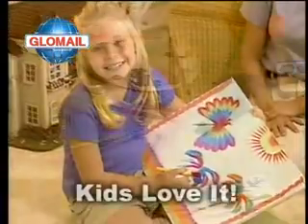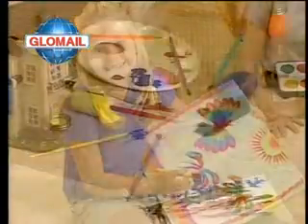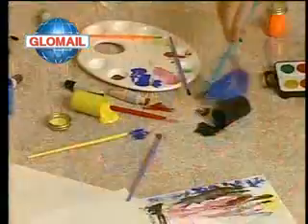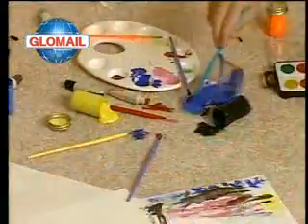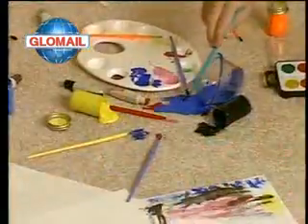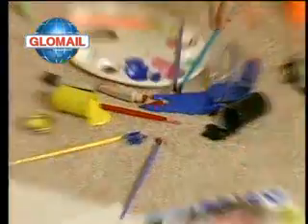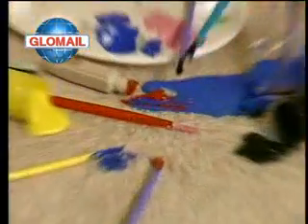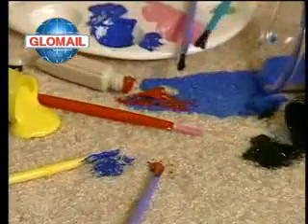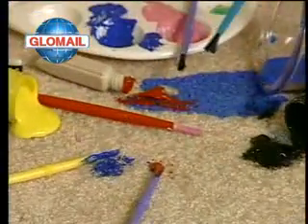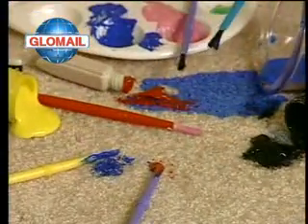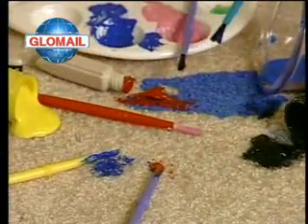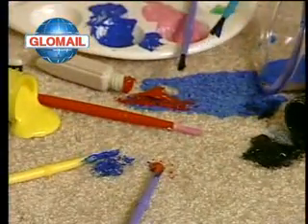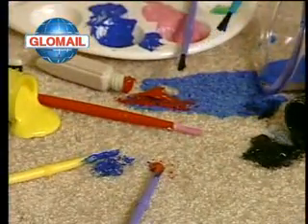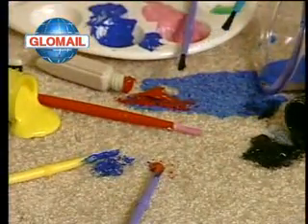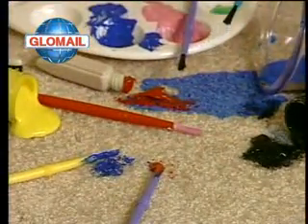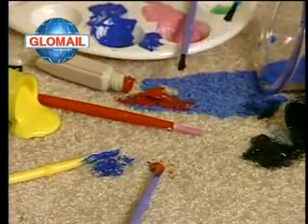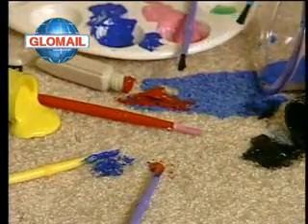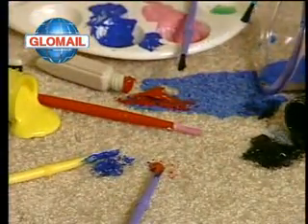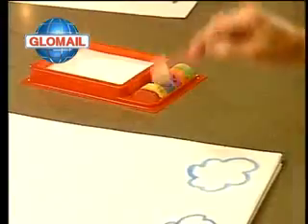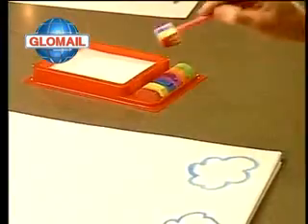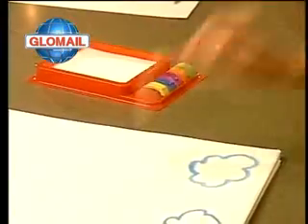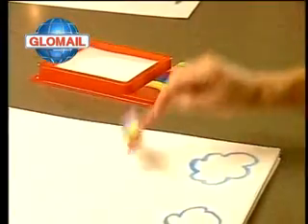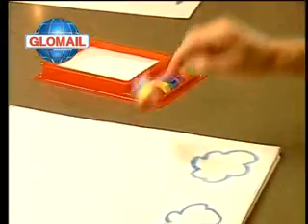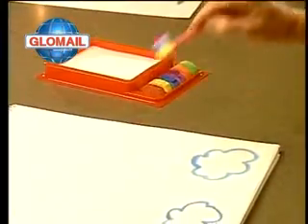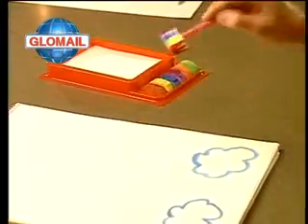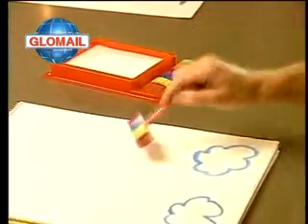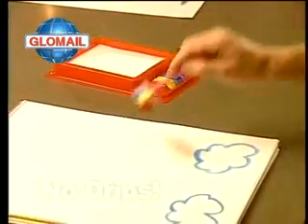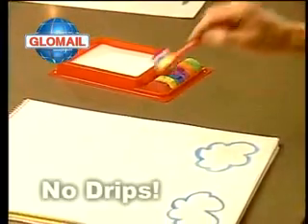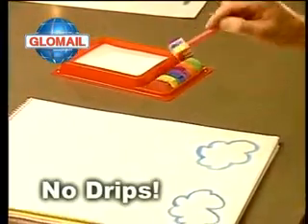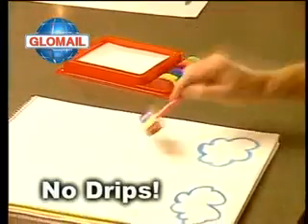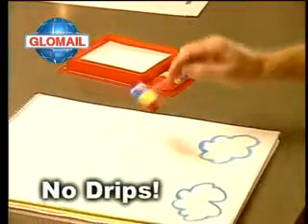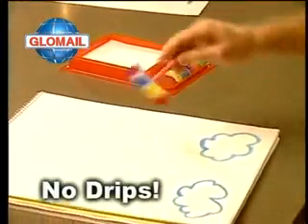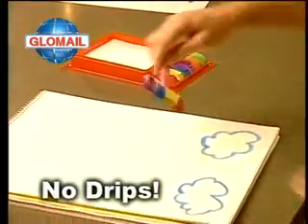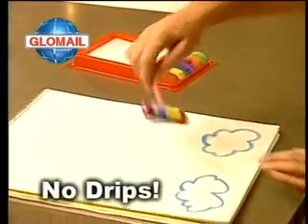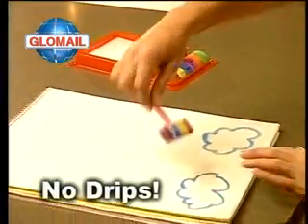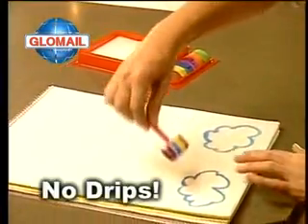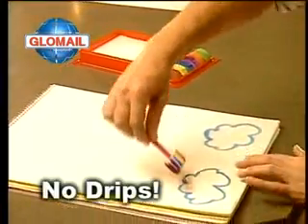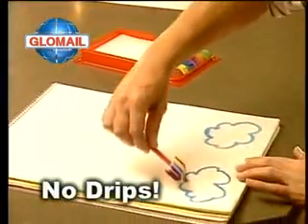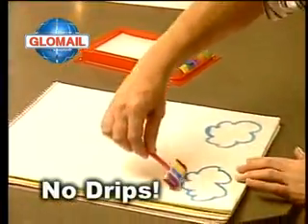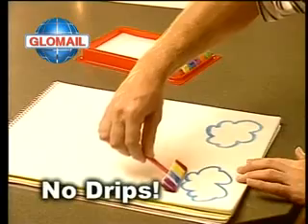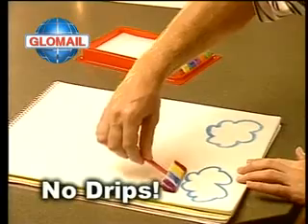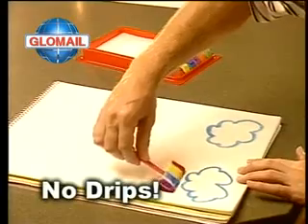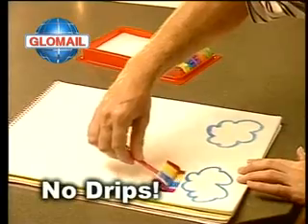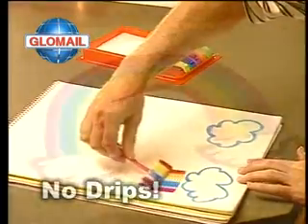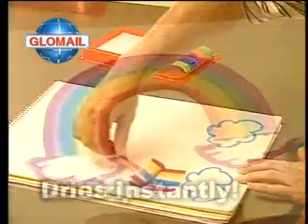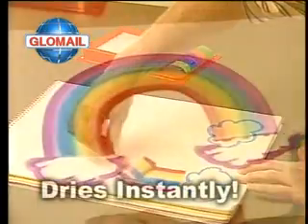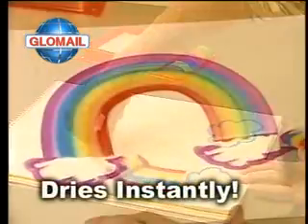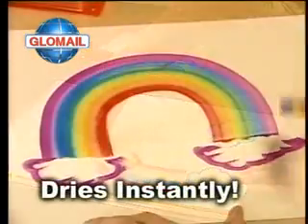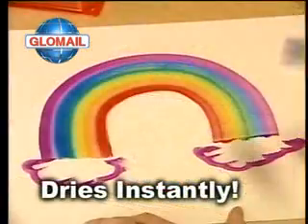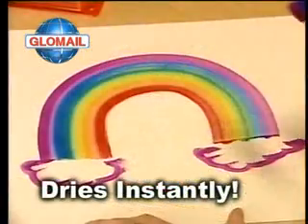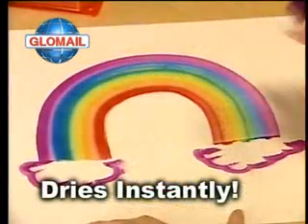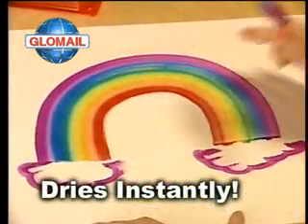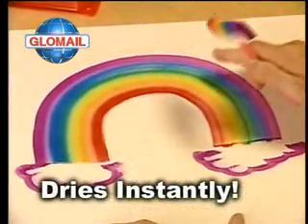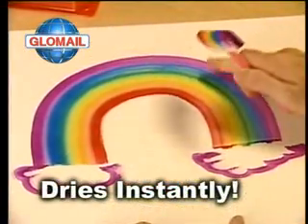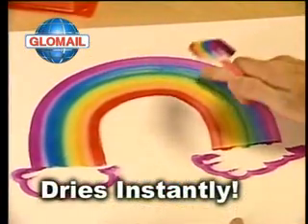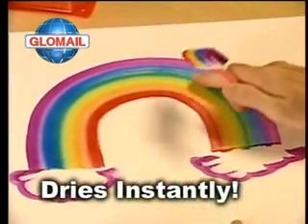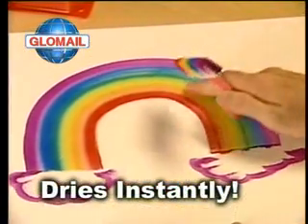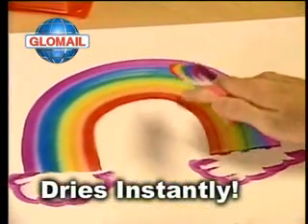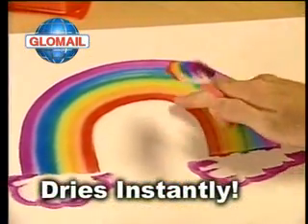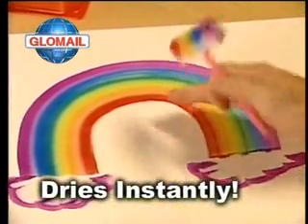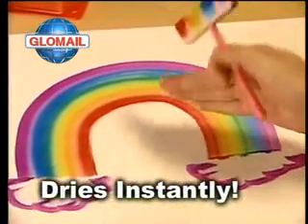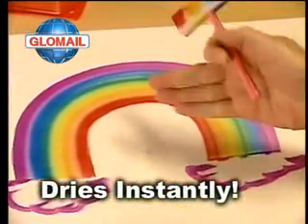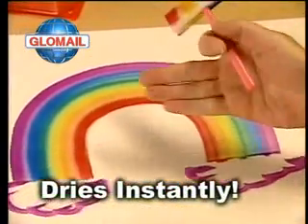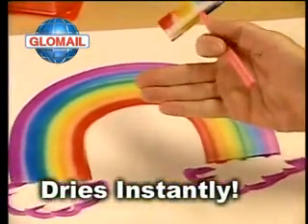Forget all those messy paint sets. With Rainbow Art, look — no splatter, no drips, and the colors dry instantly. Amazing!